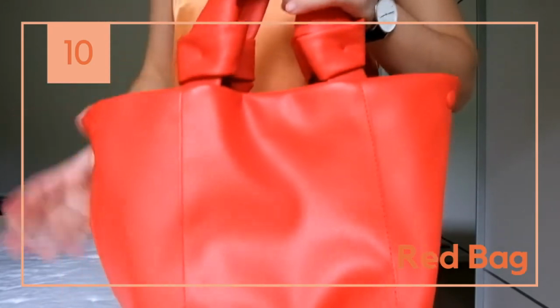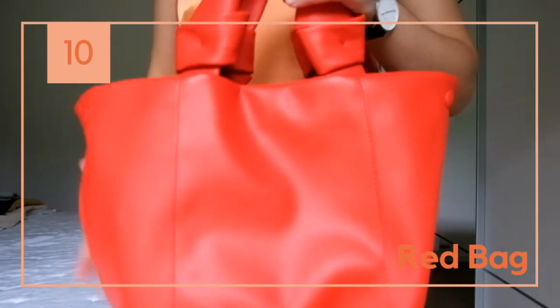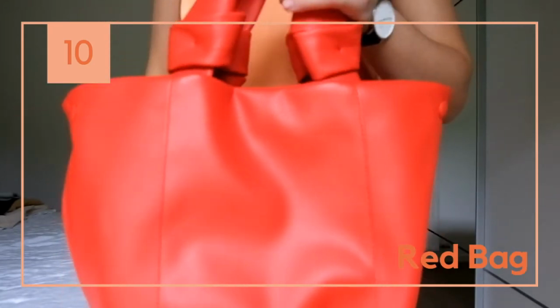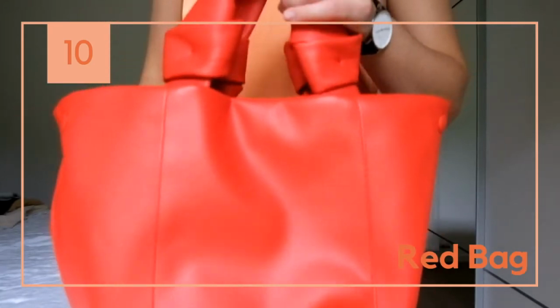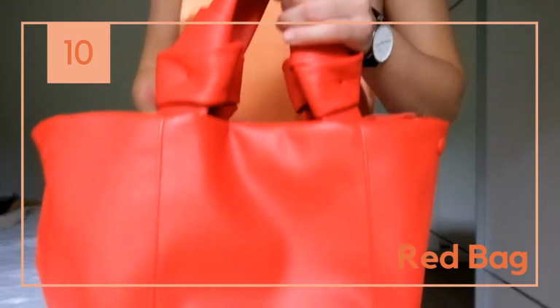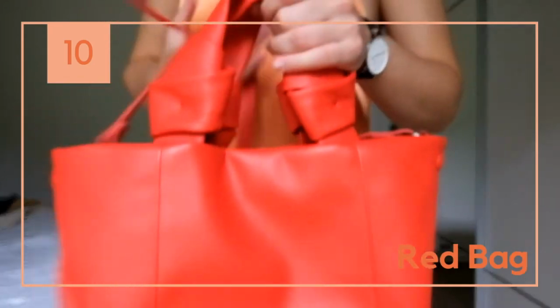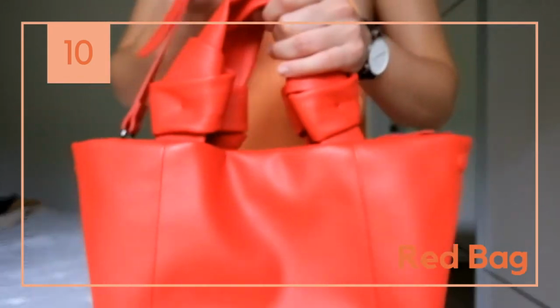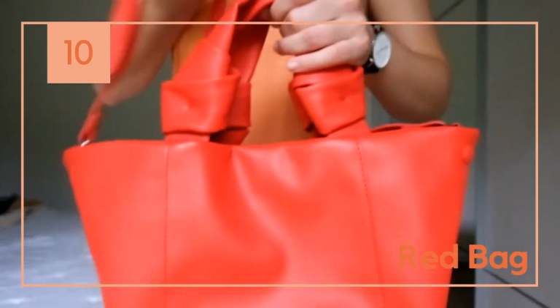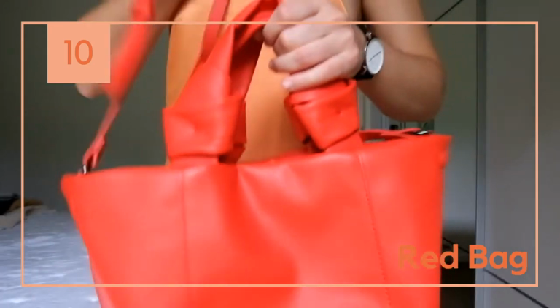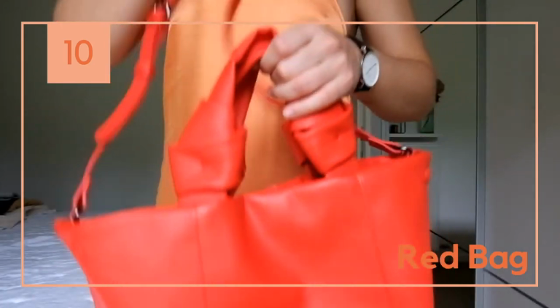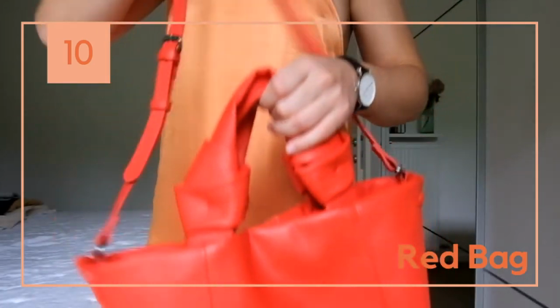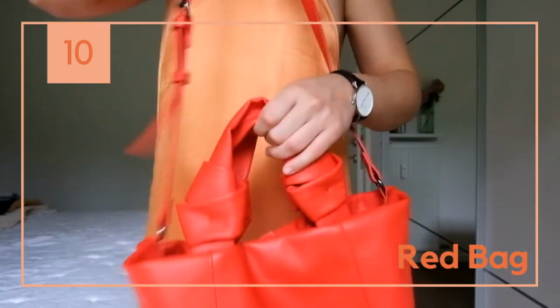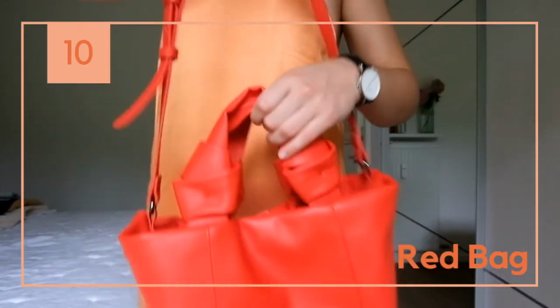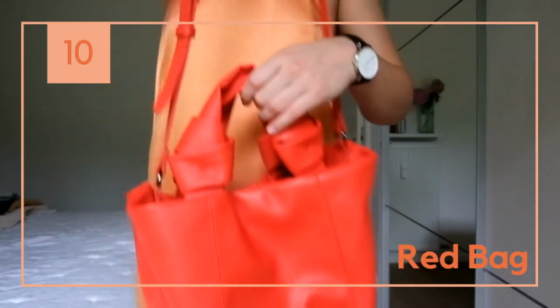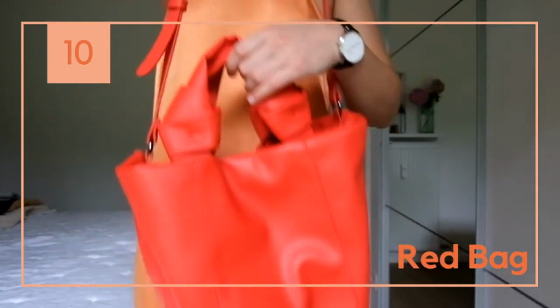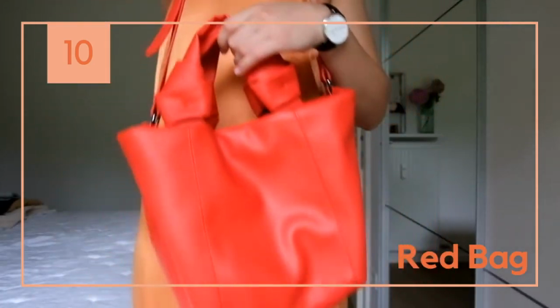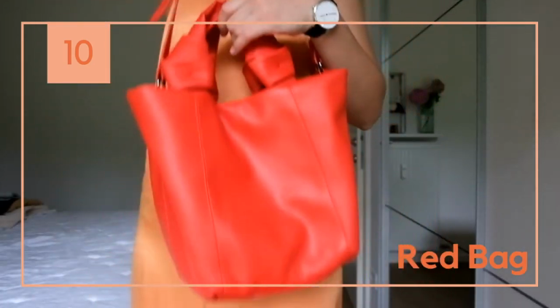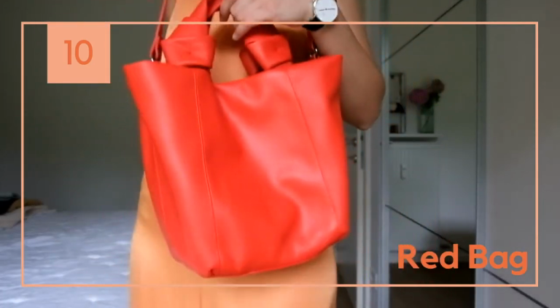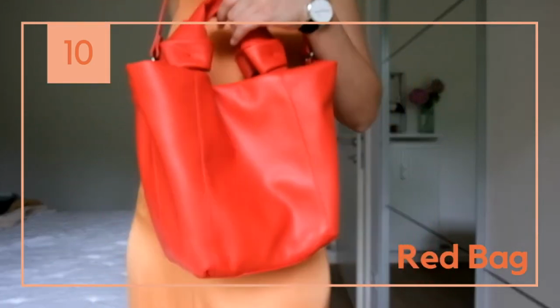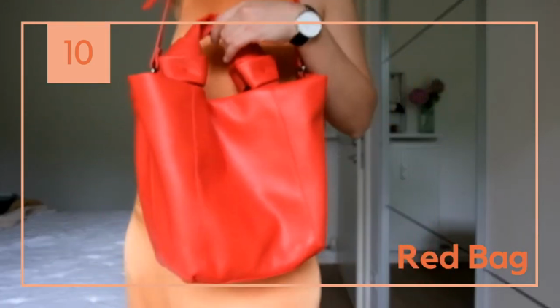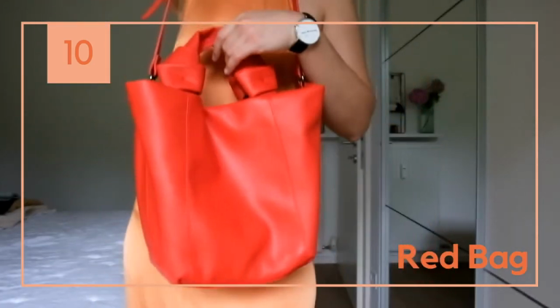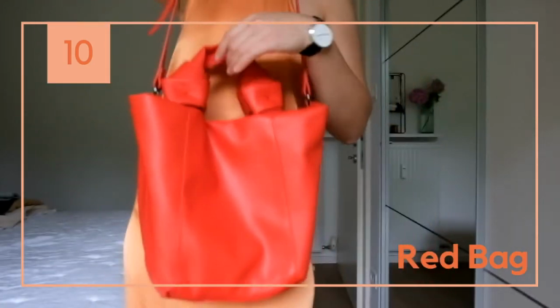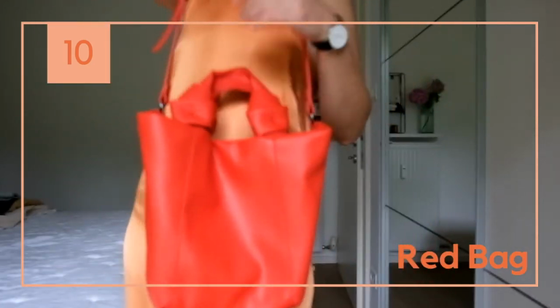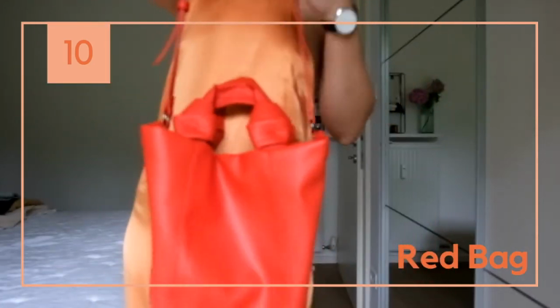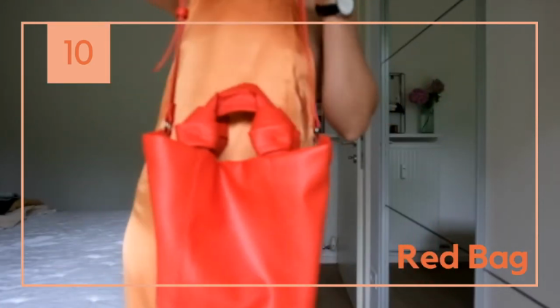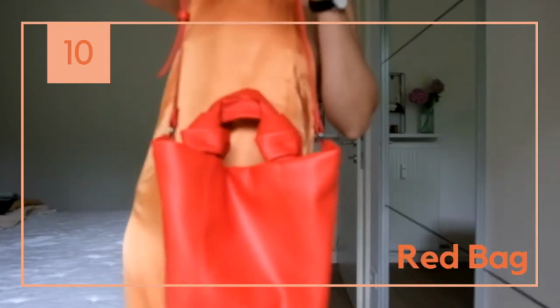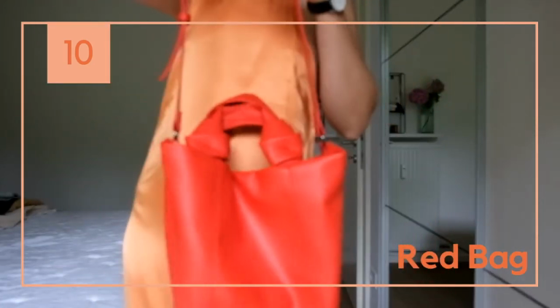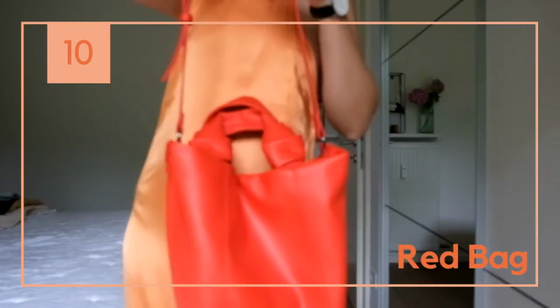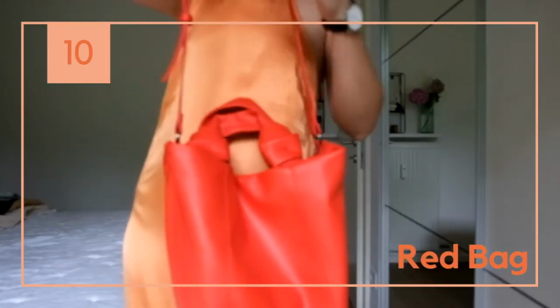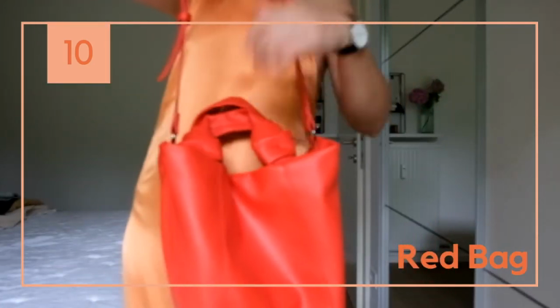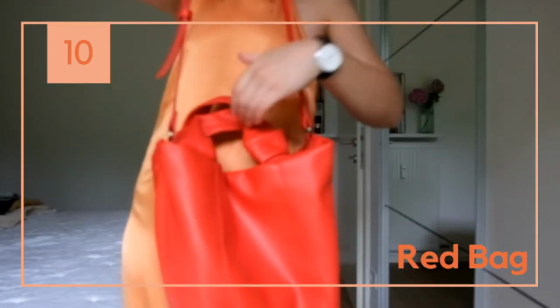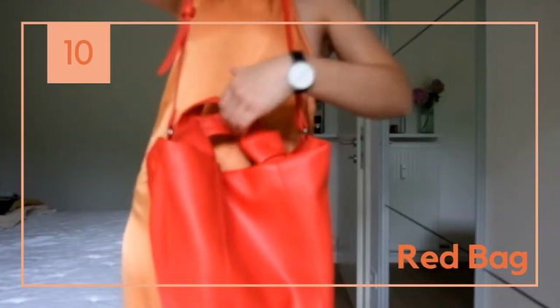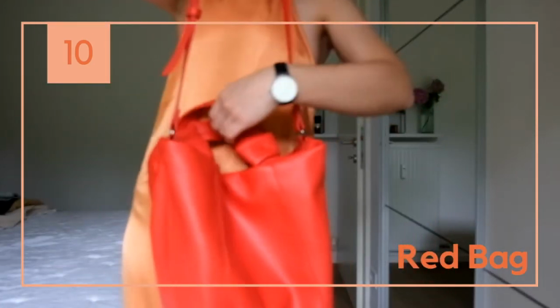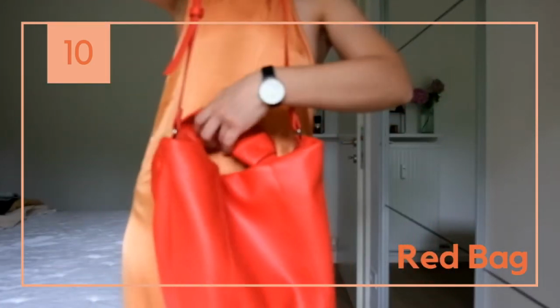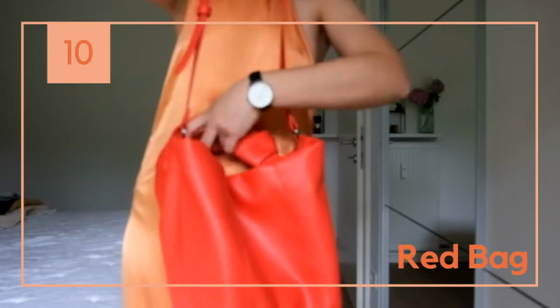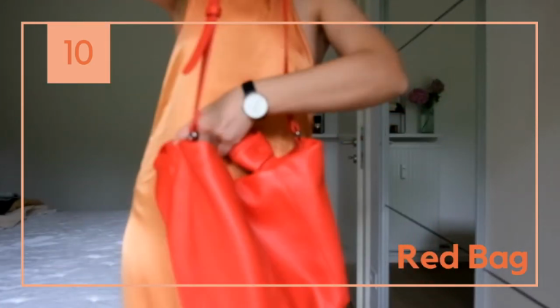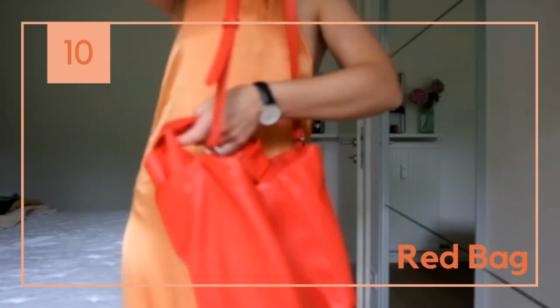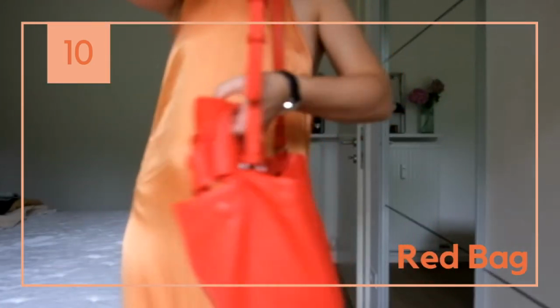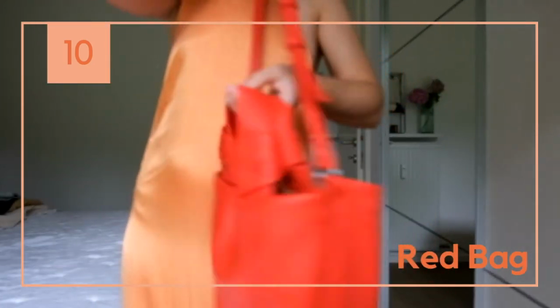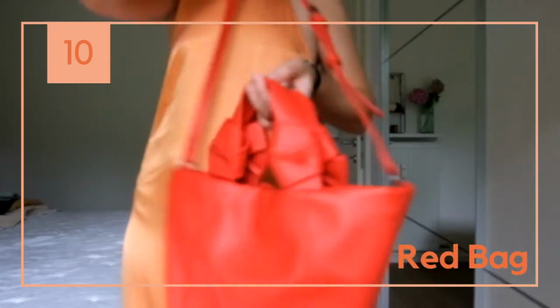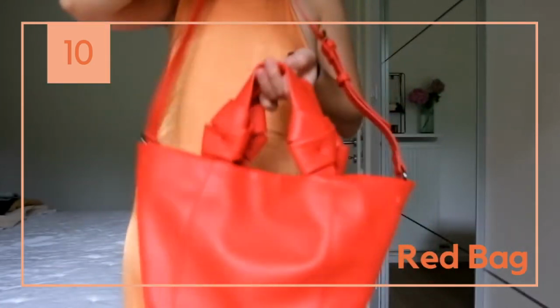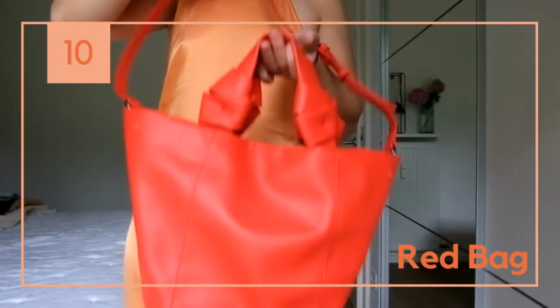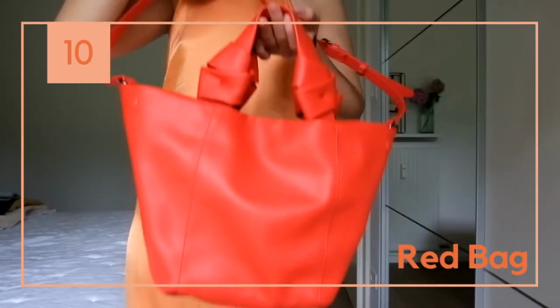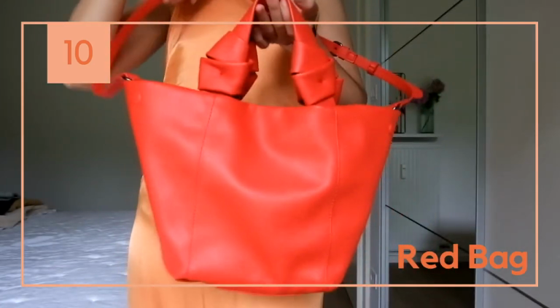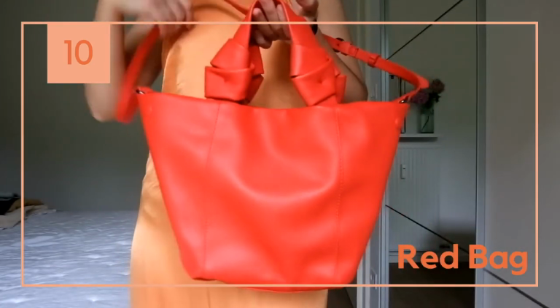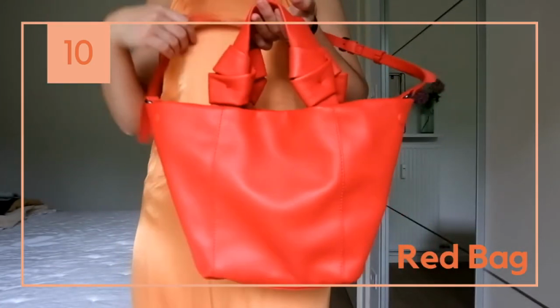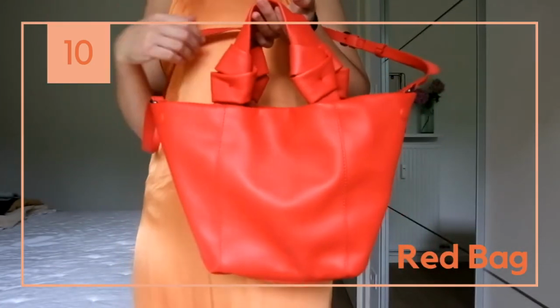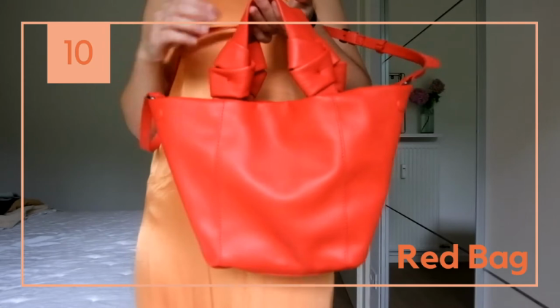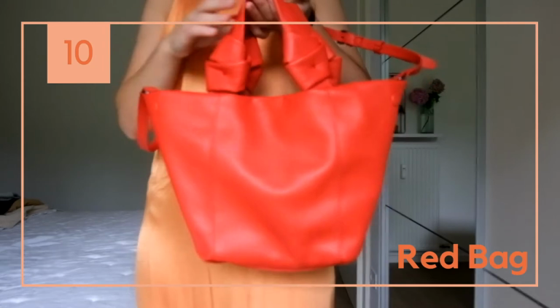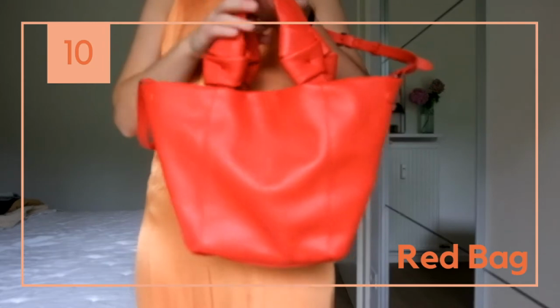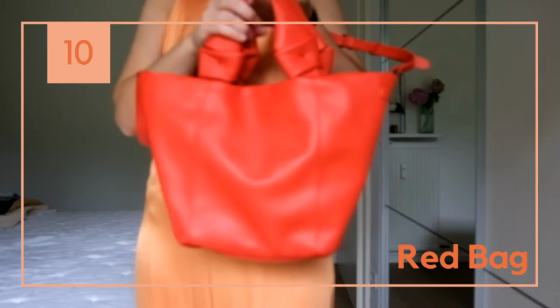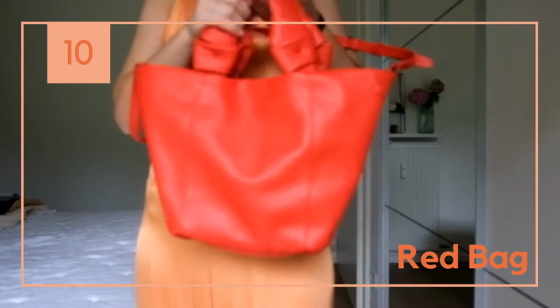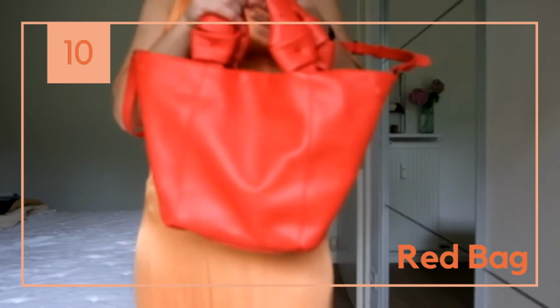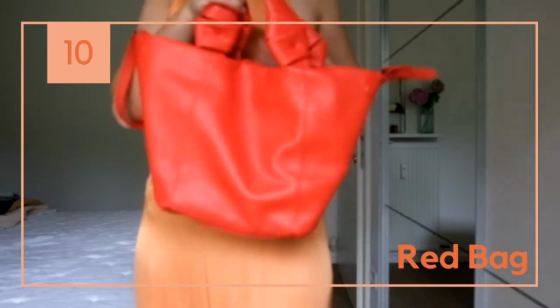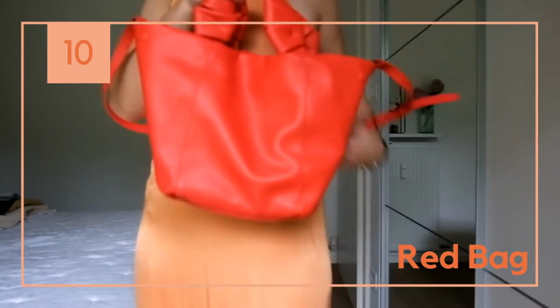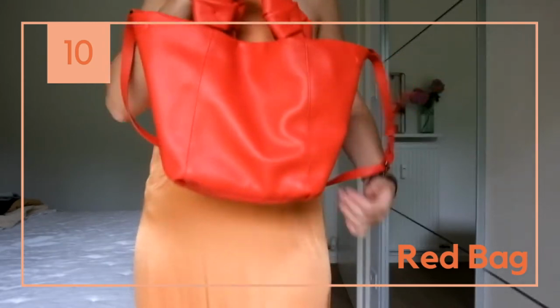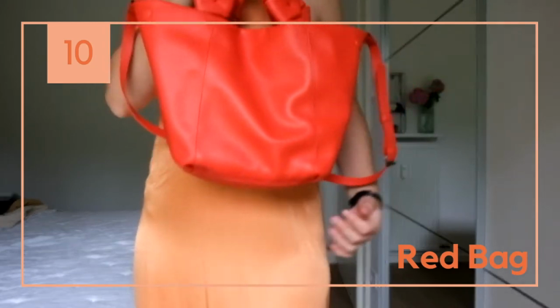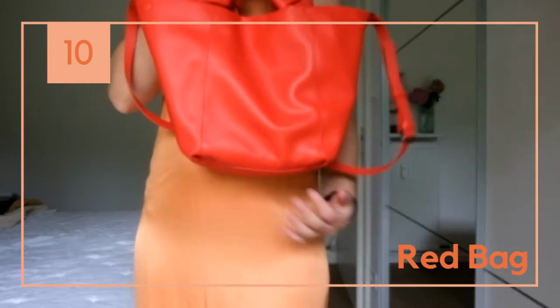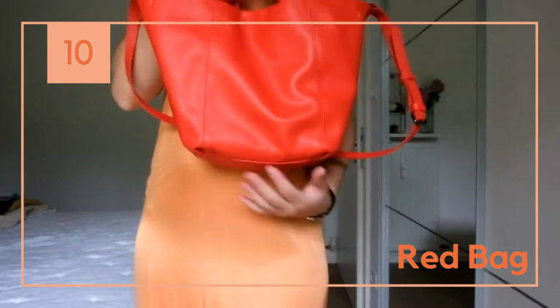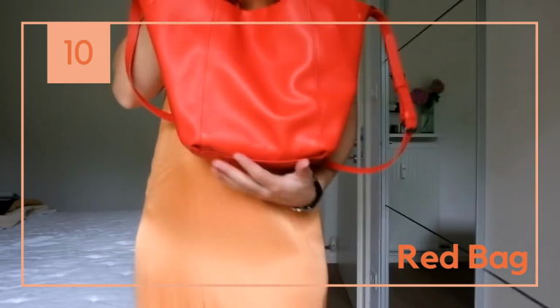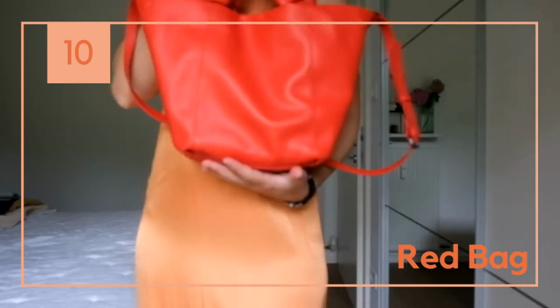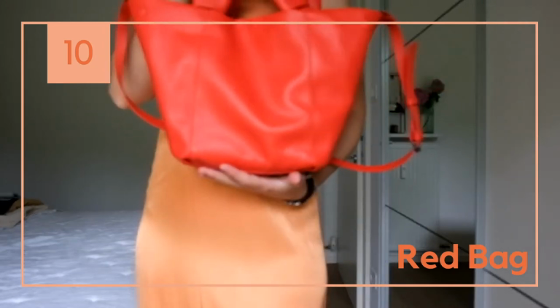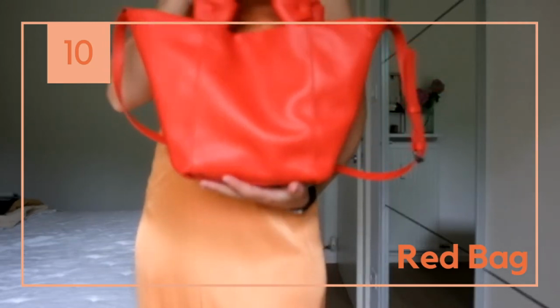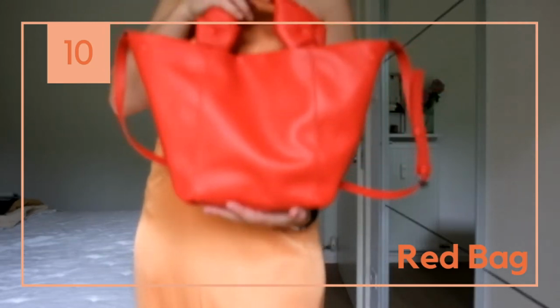This bag I'm pairing with all my coral items. It's big enough to fit everything I need and it's practical and cute.